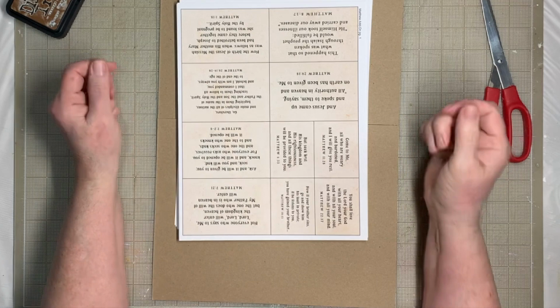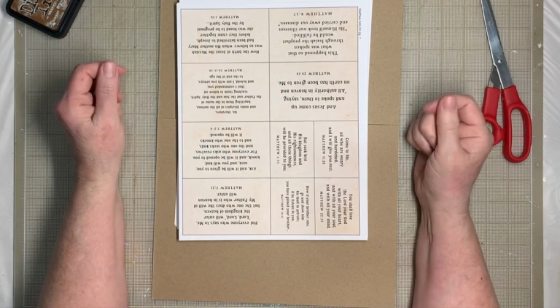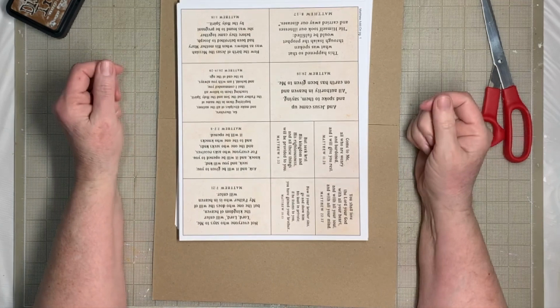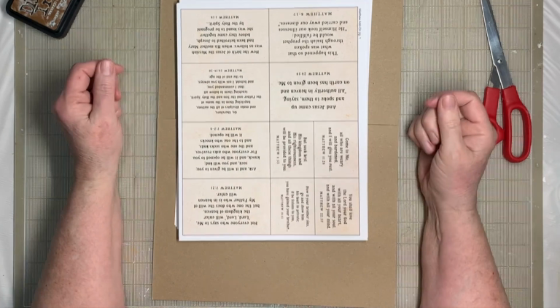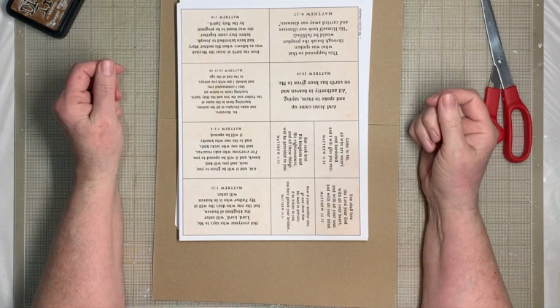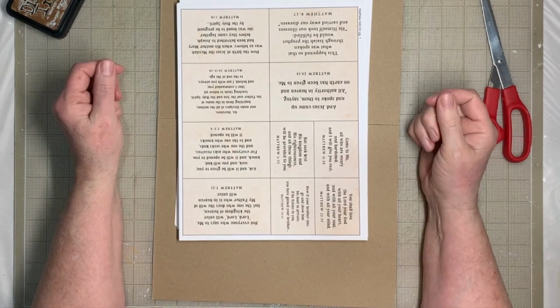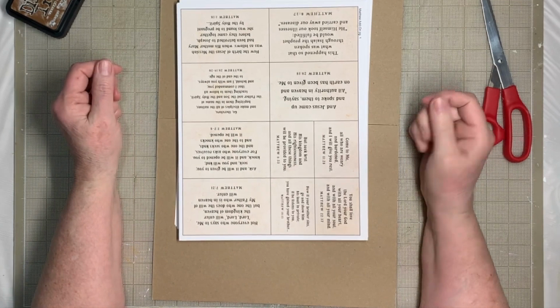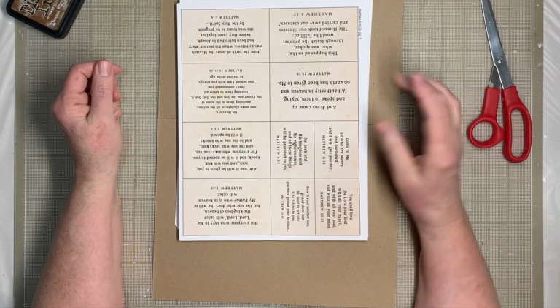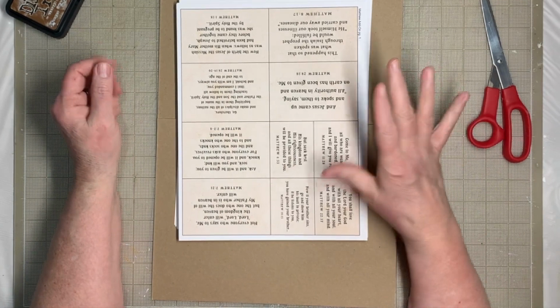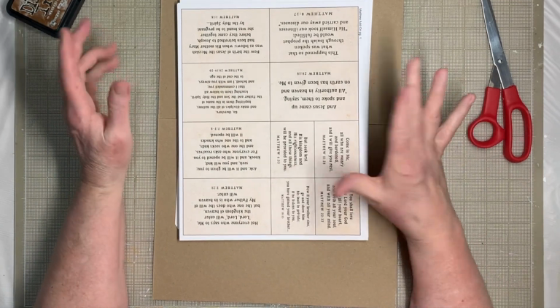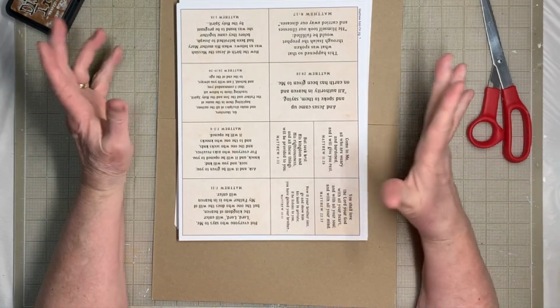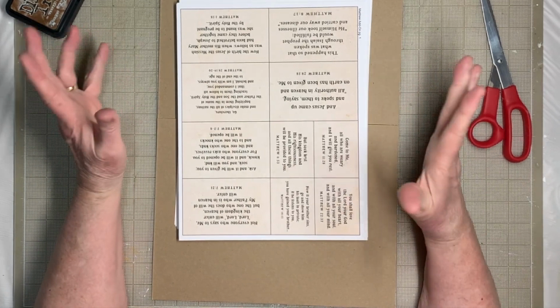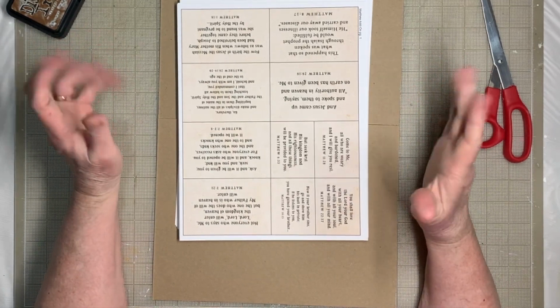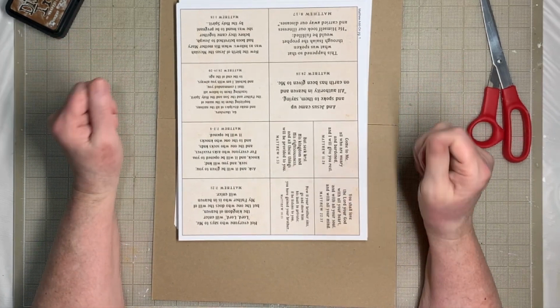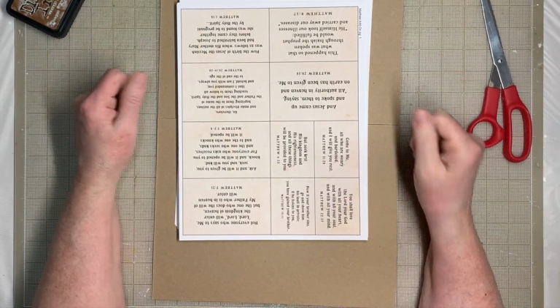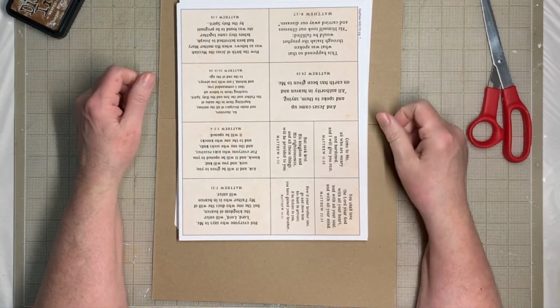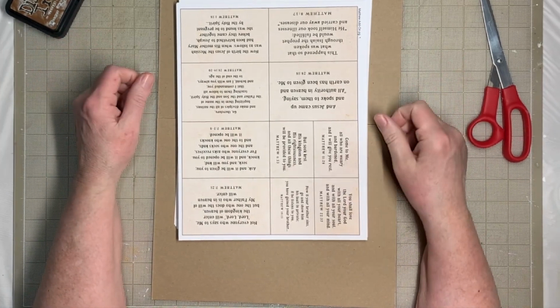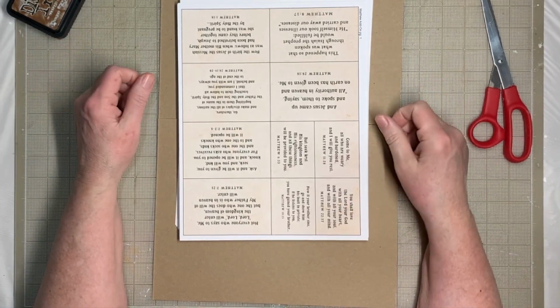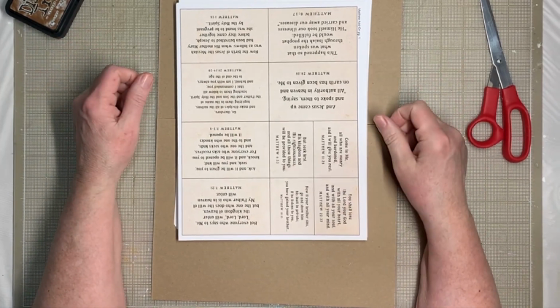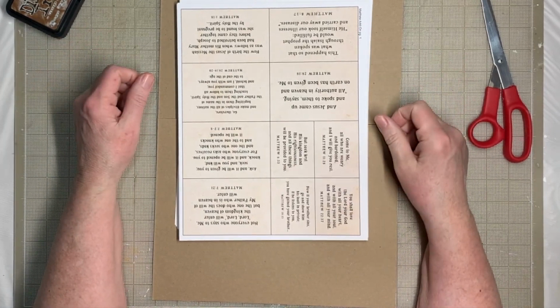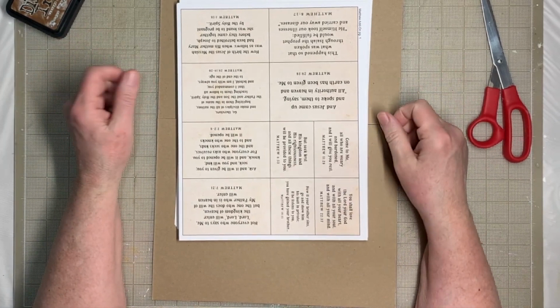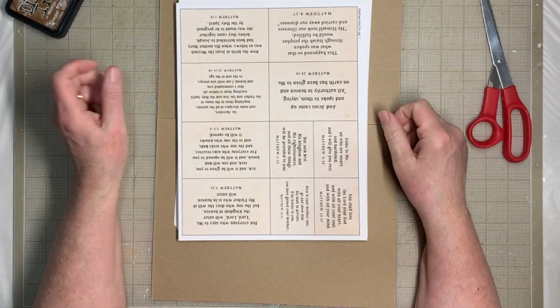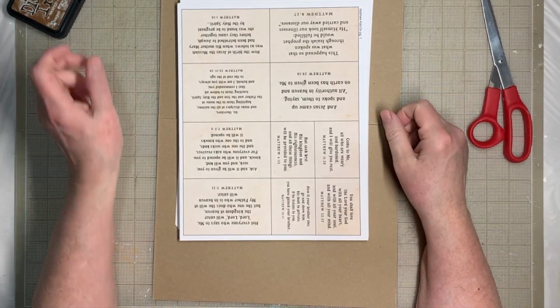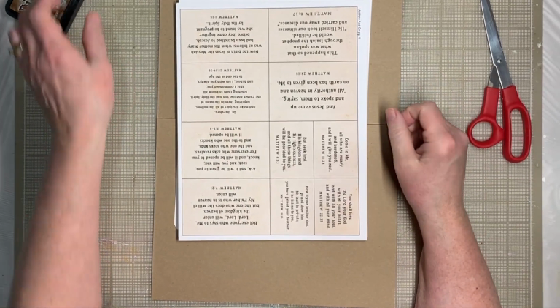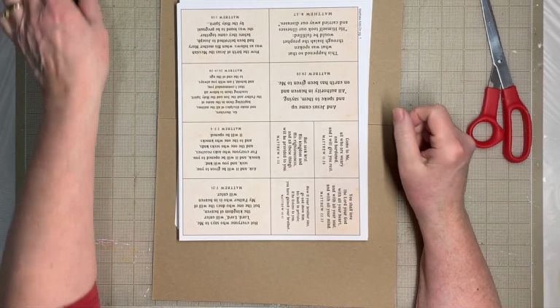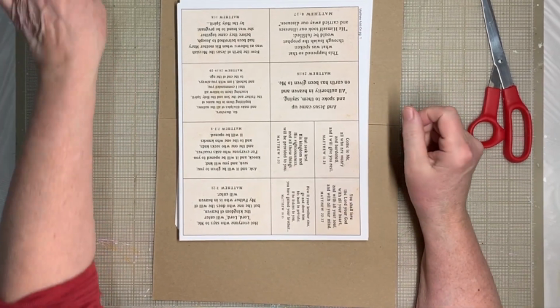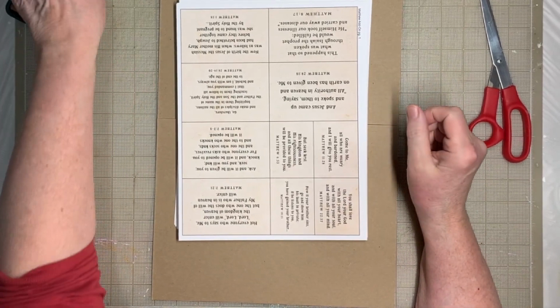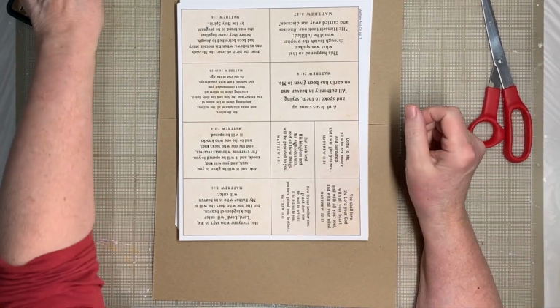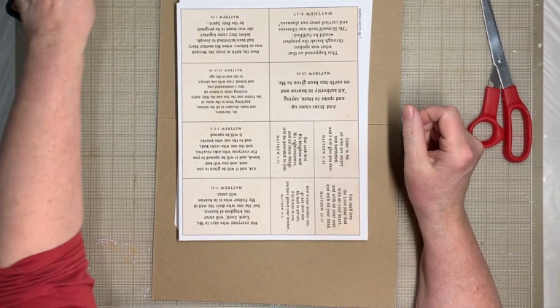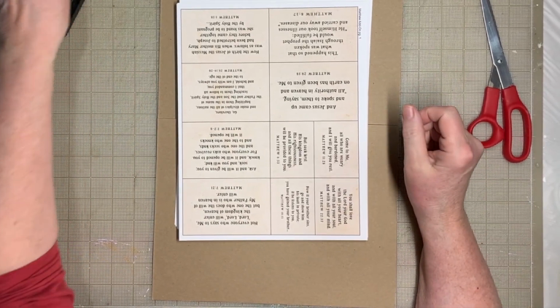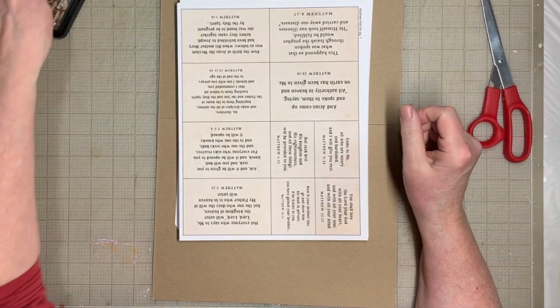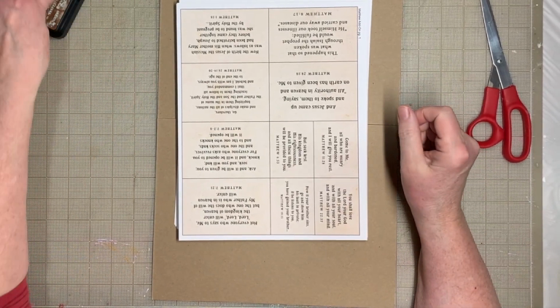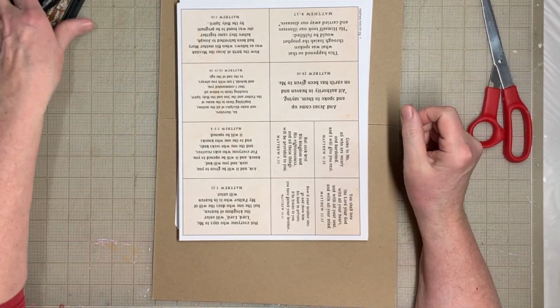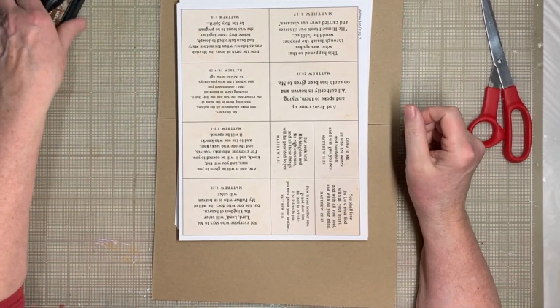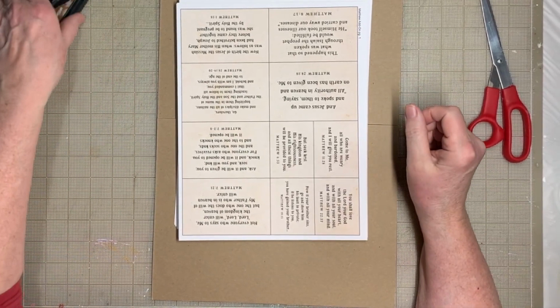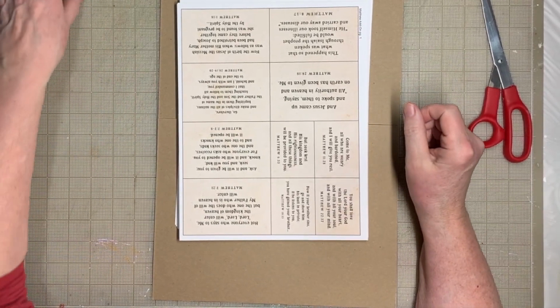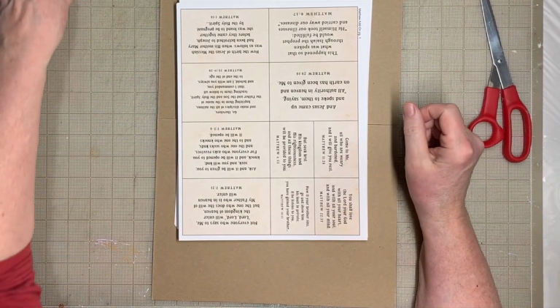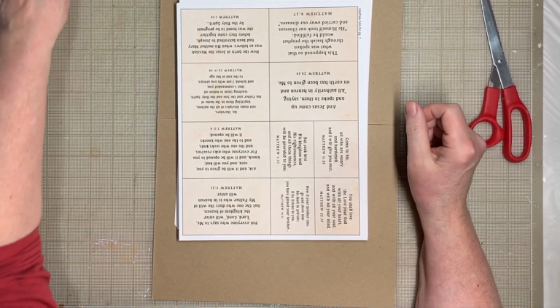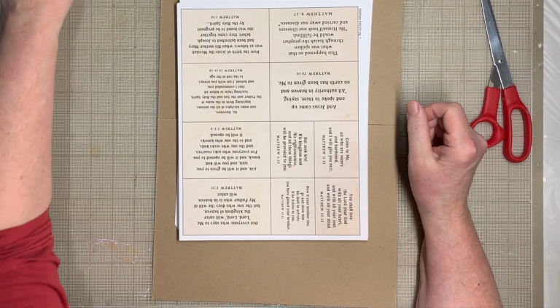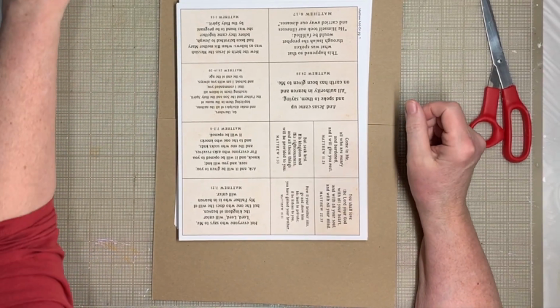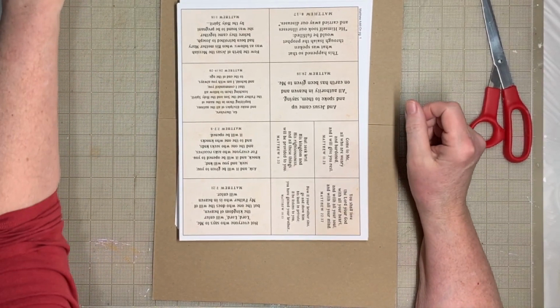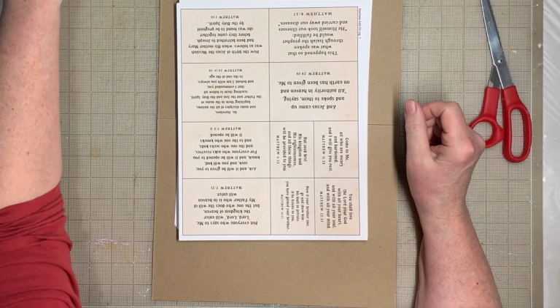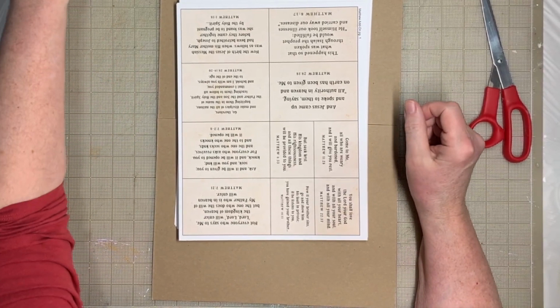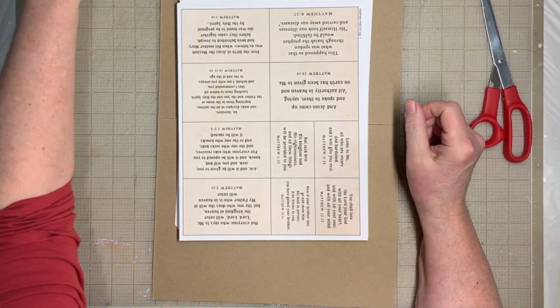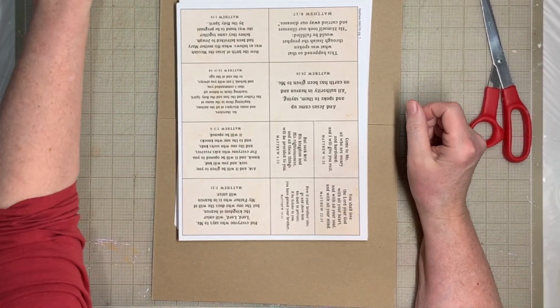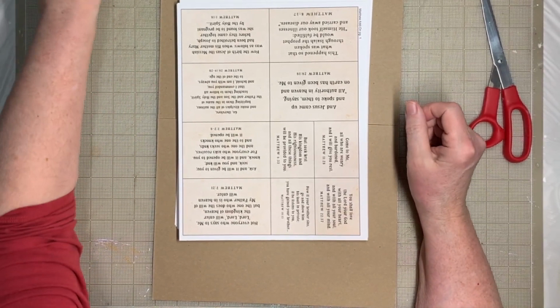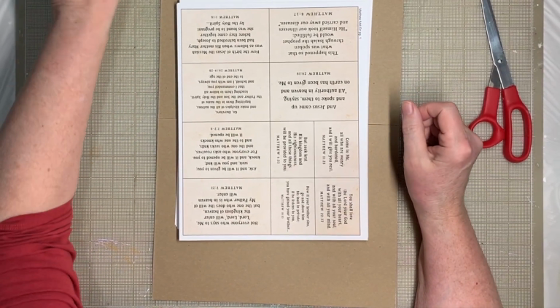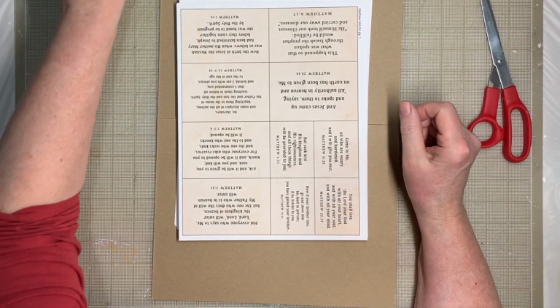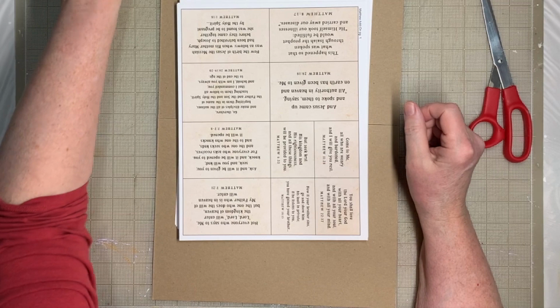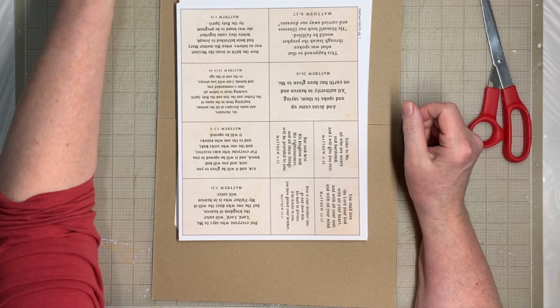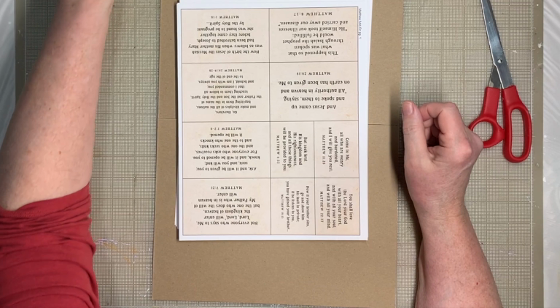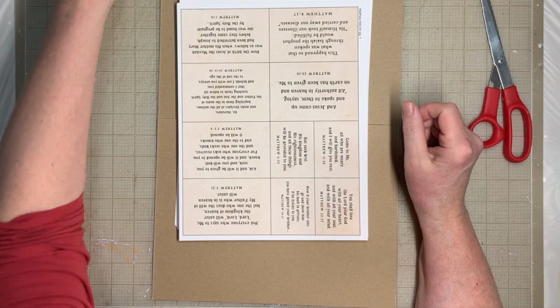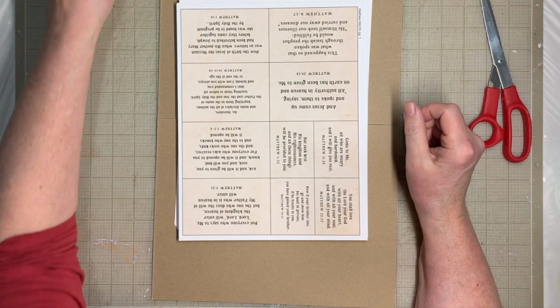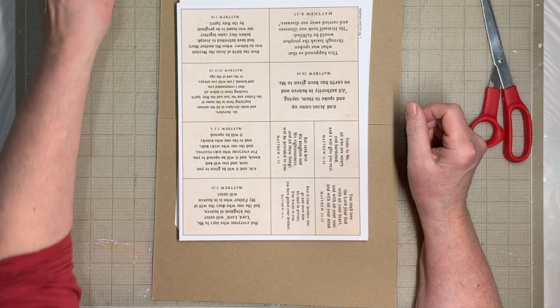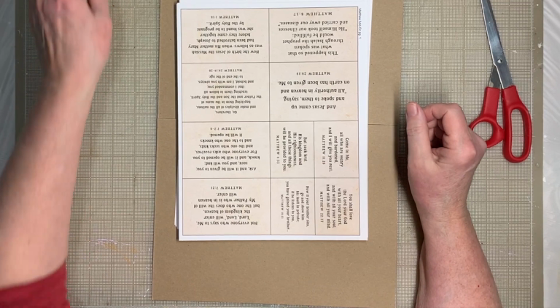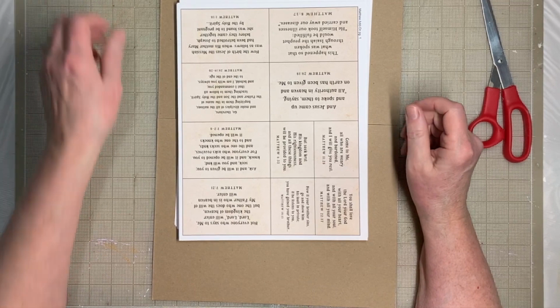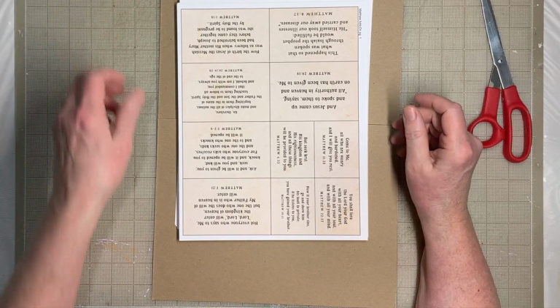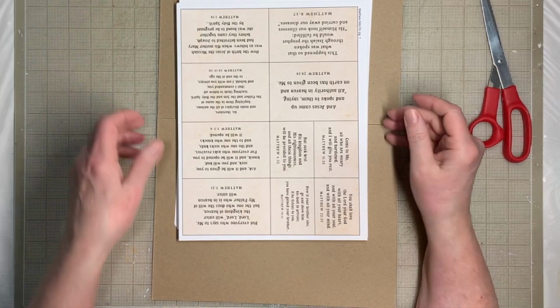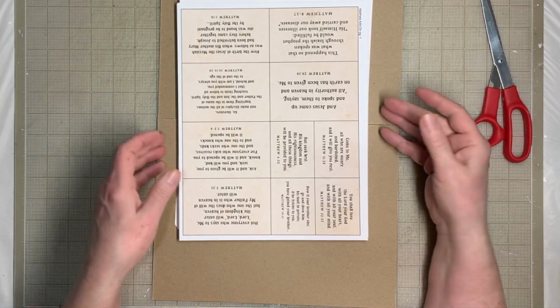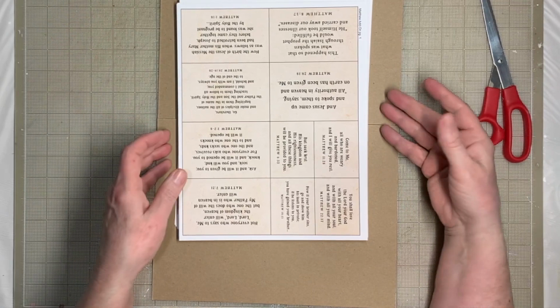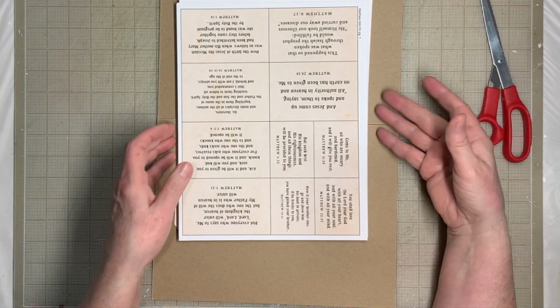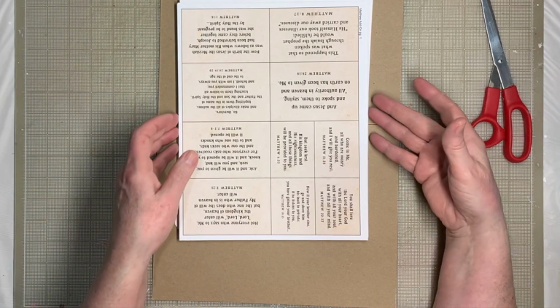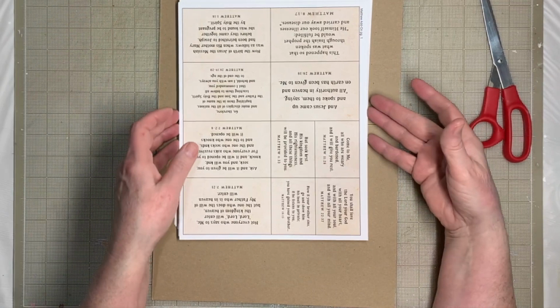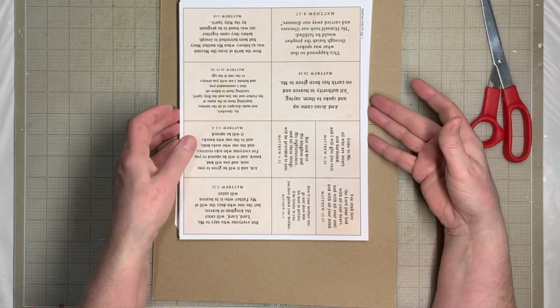Hi everybody, this is Pam with Jesus Junk Journals and I am back with a new kit.